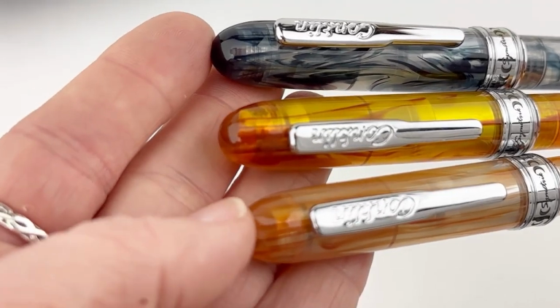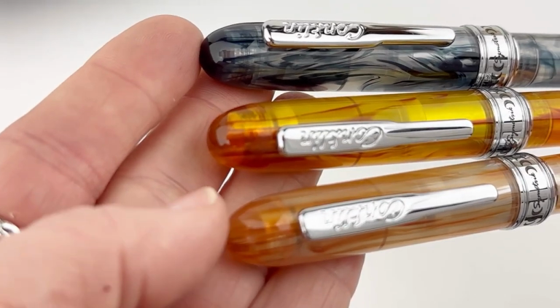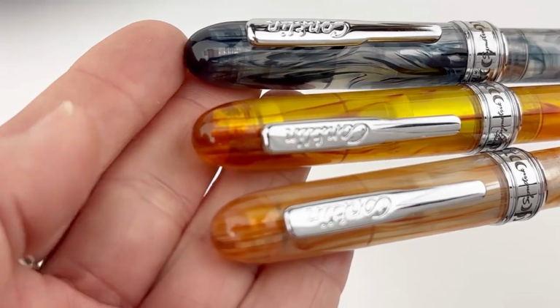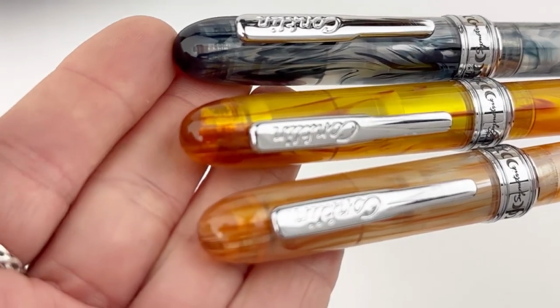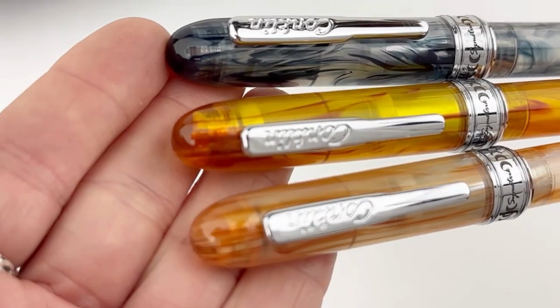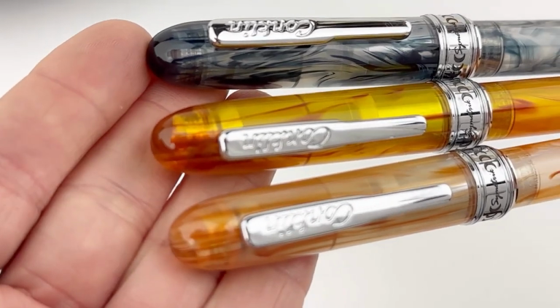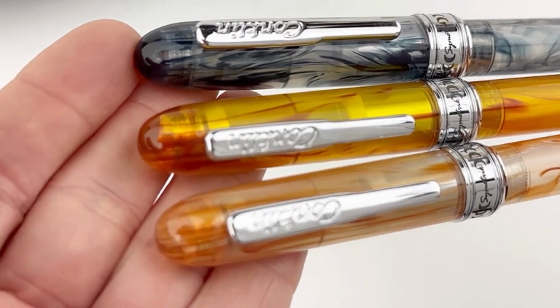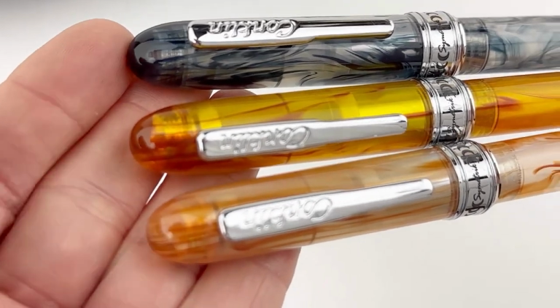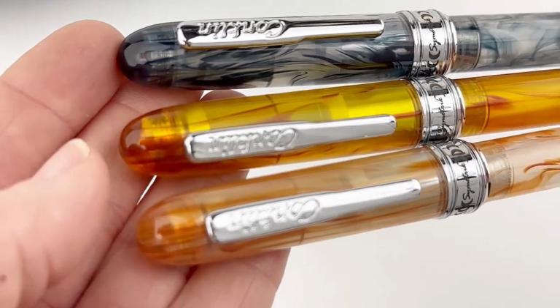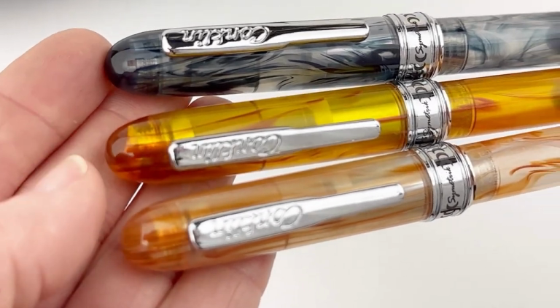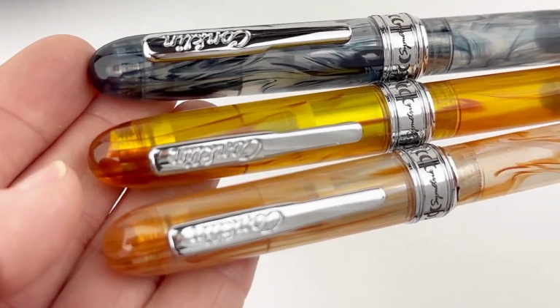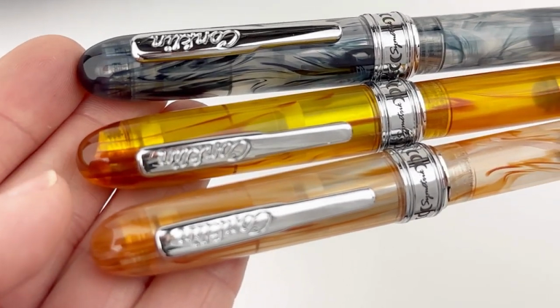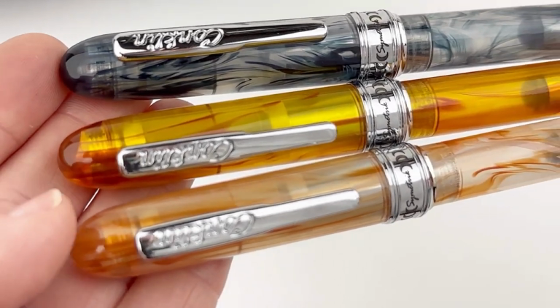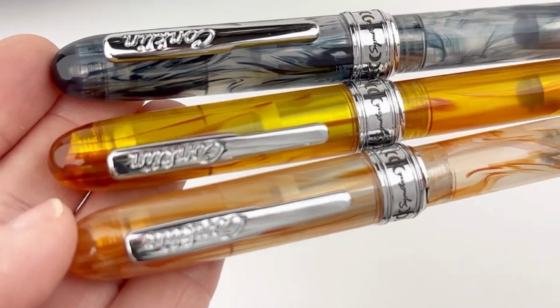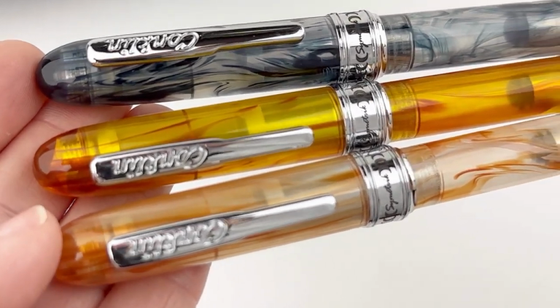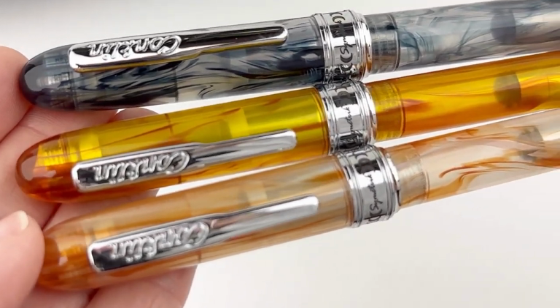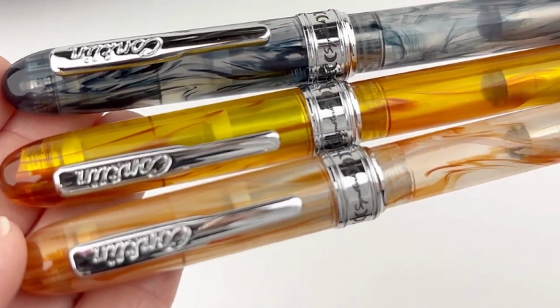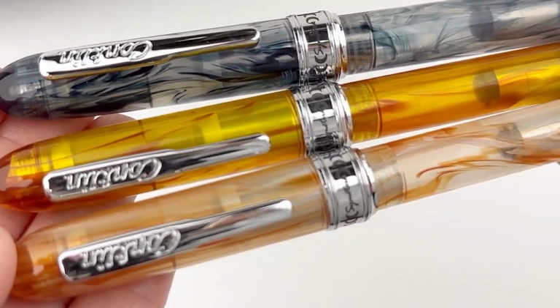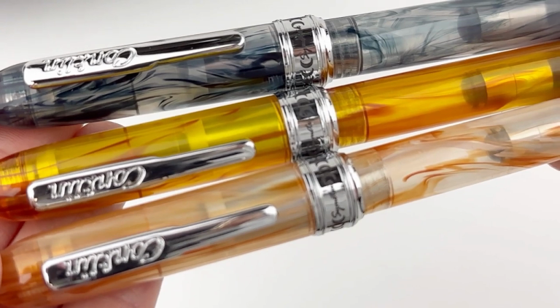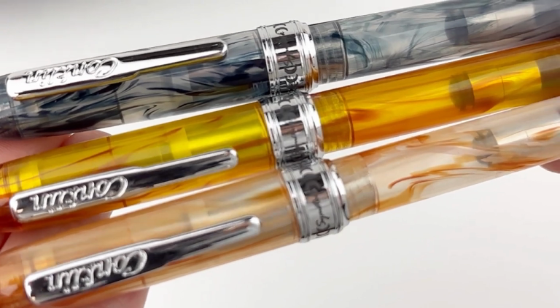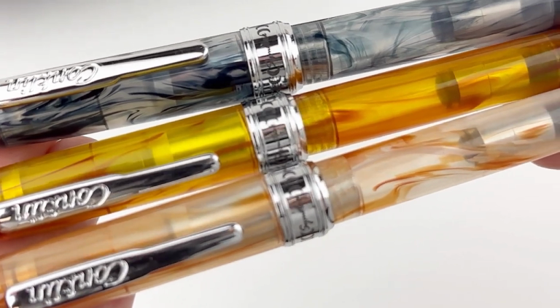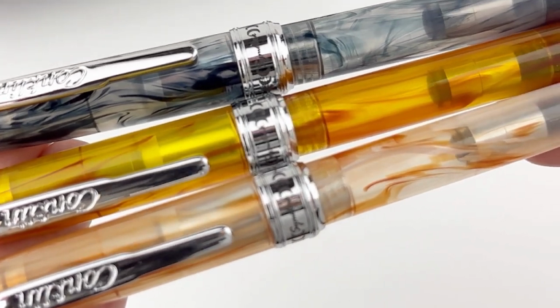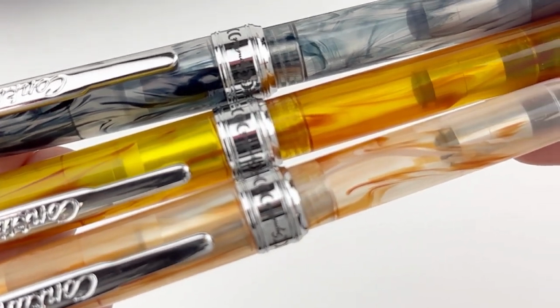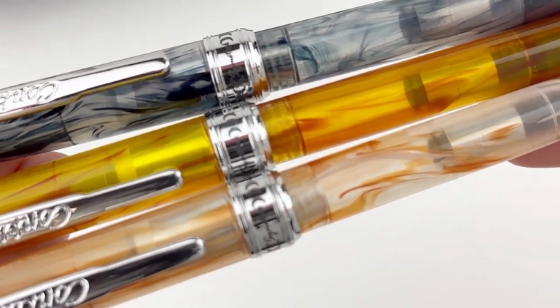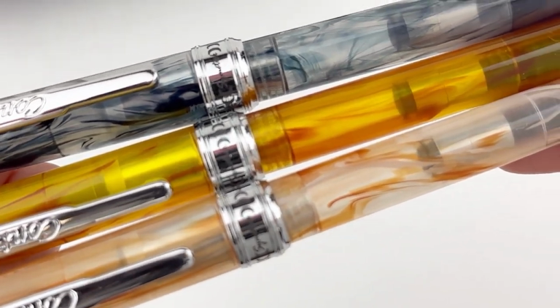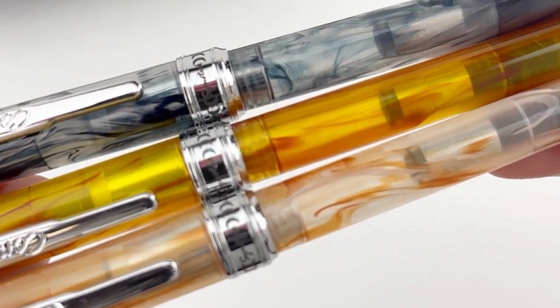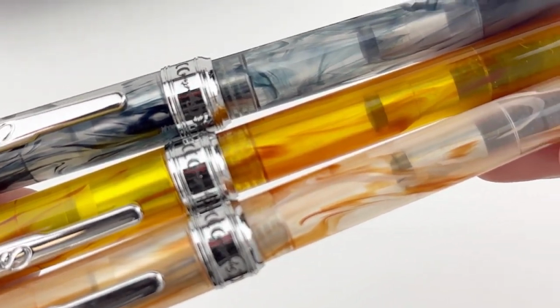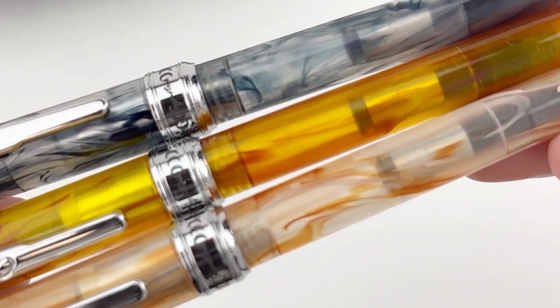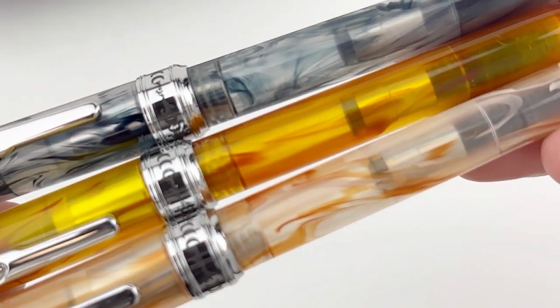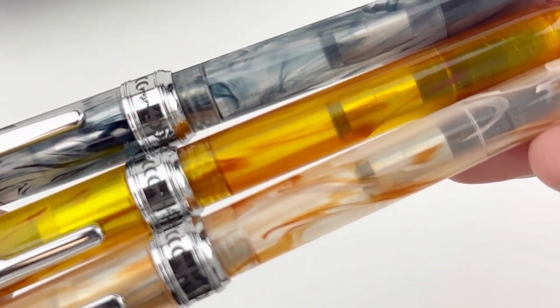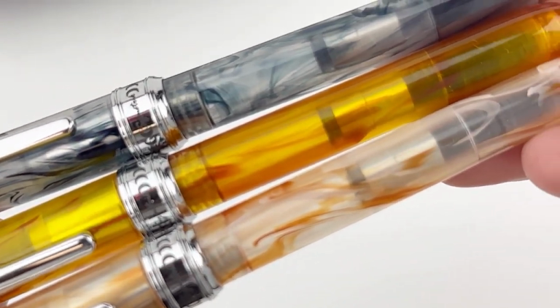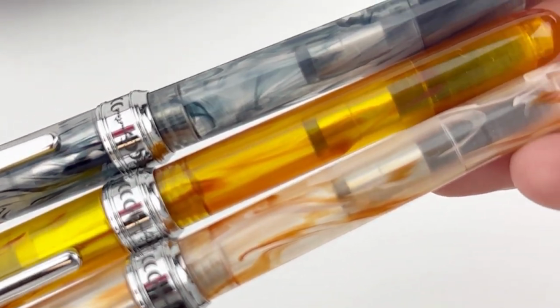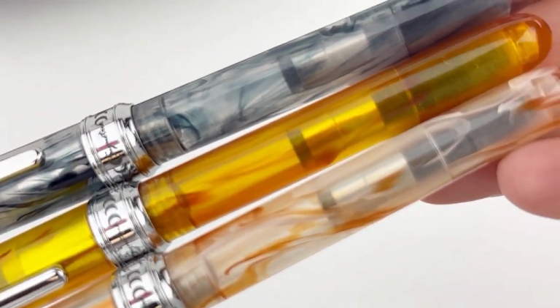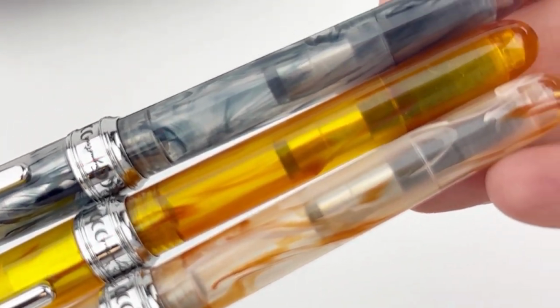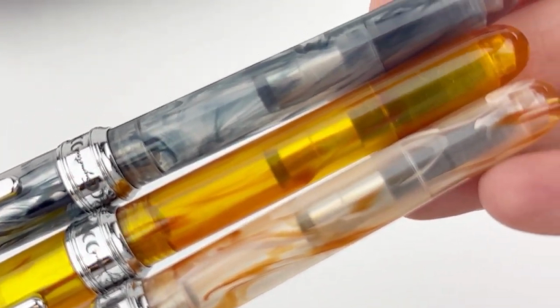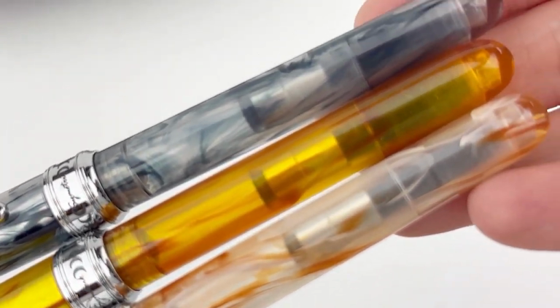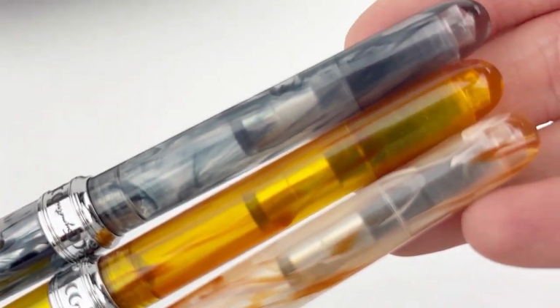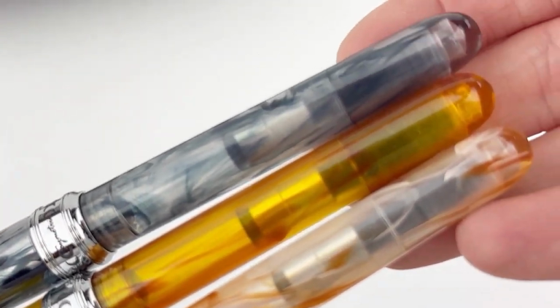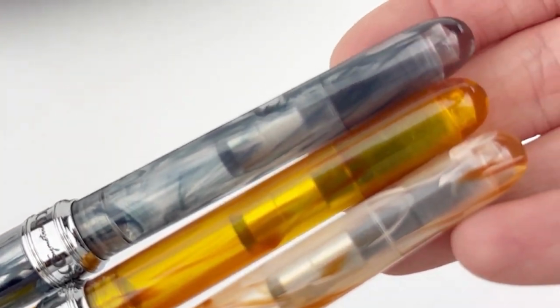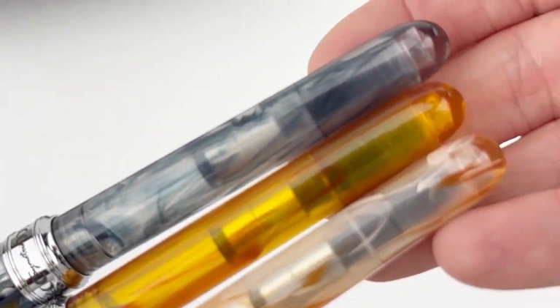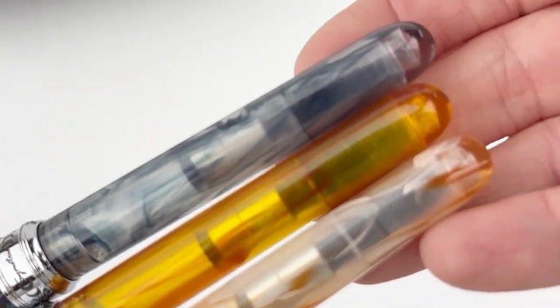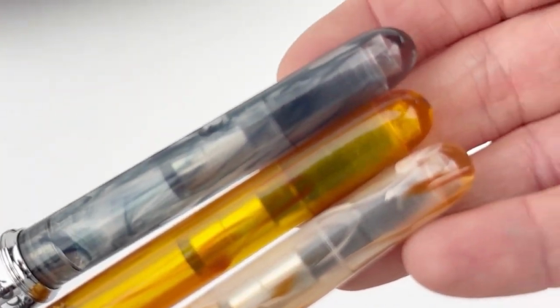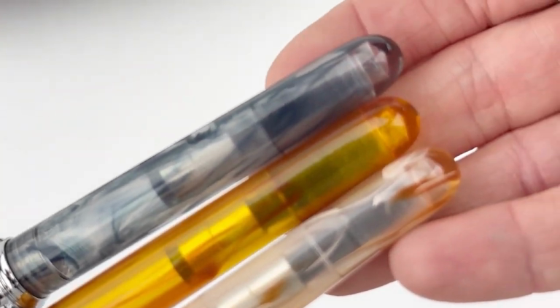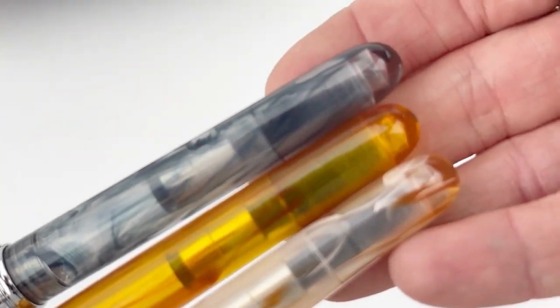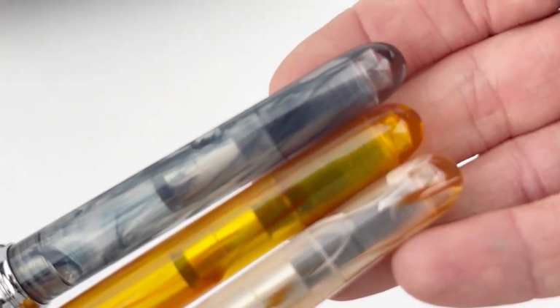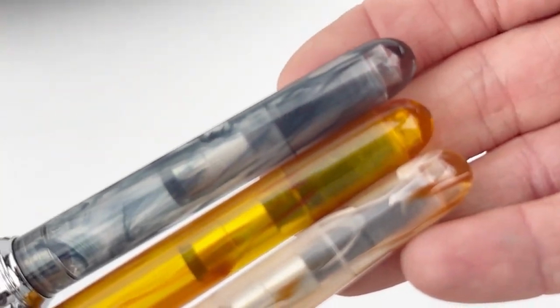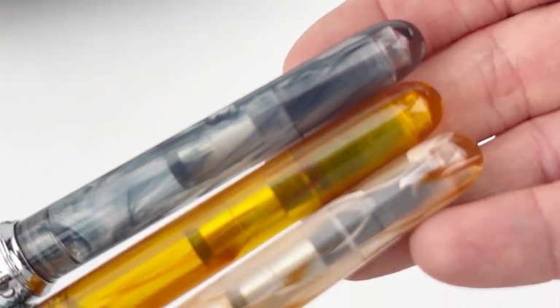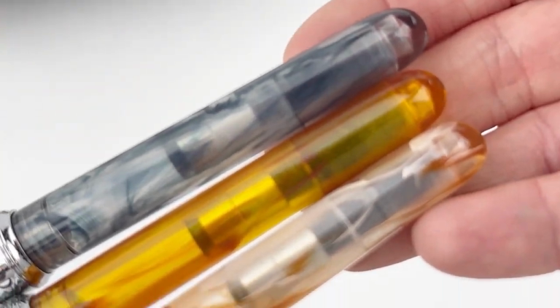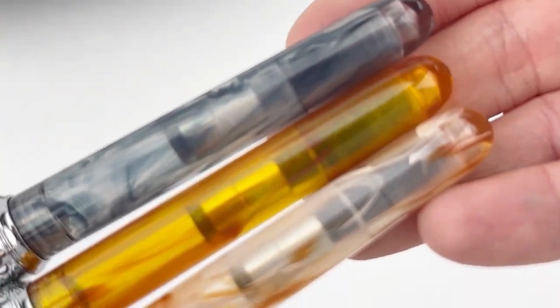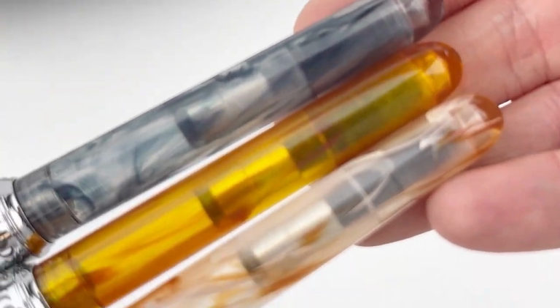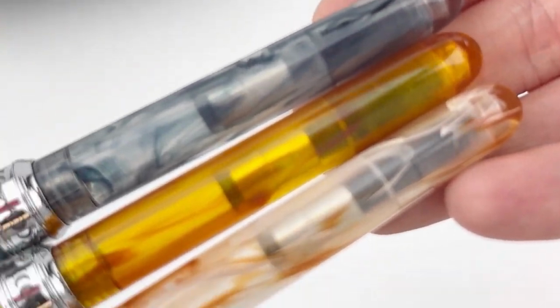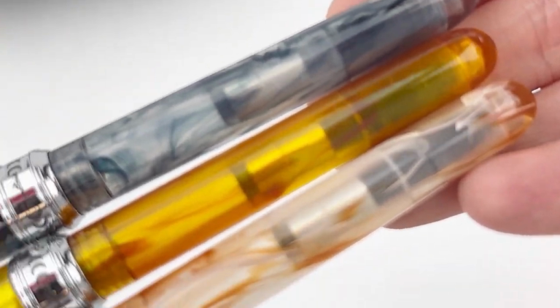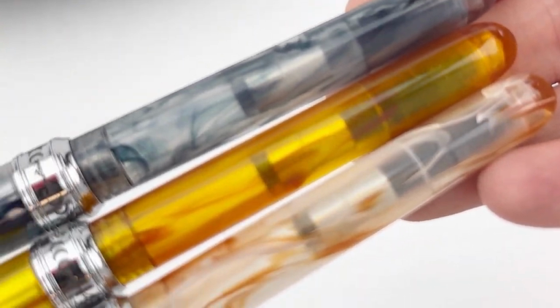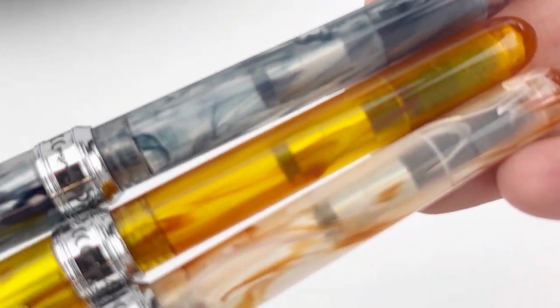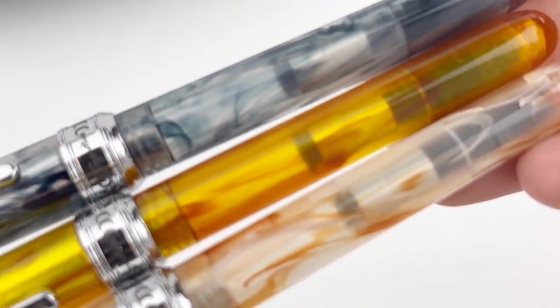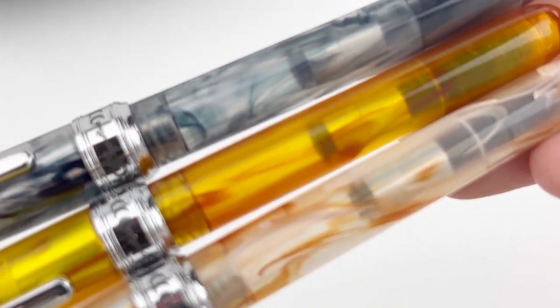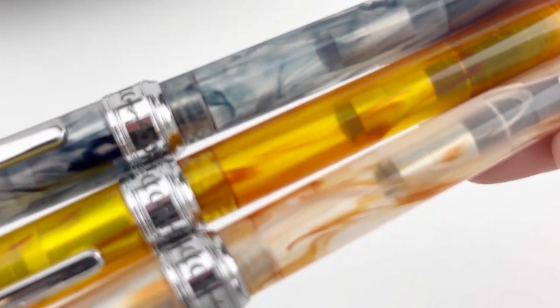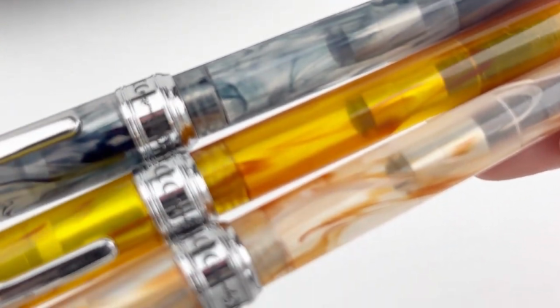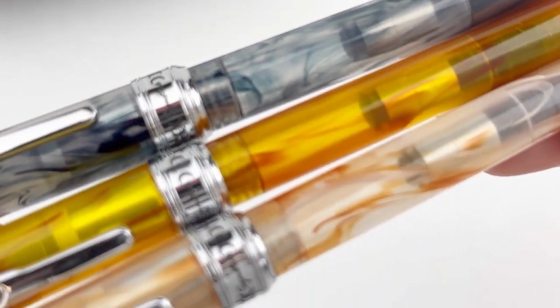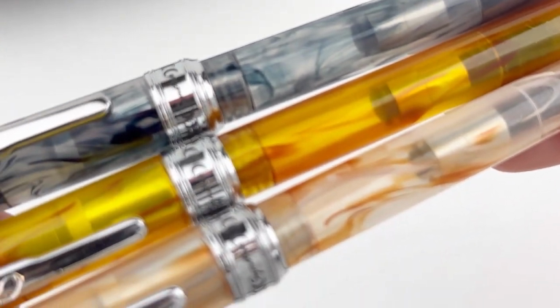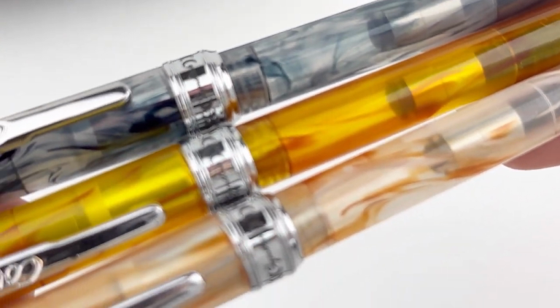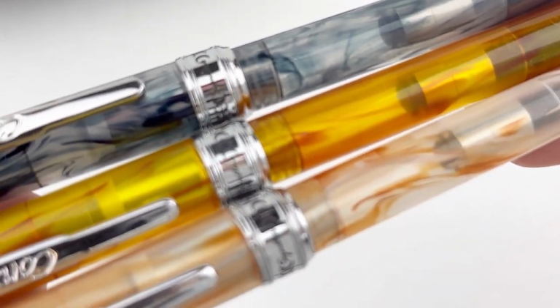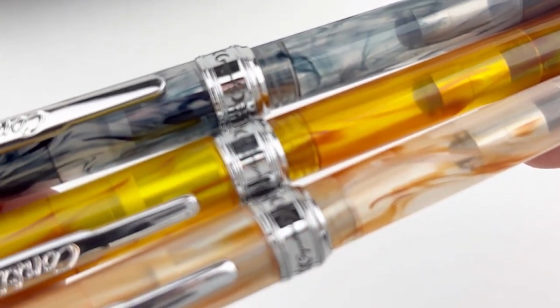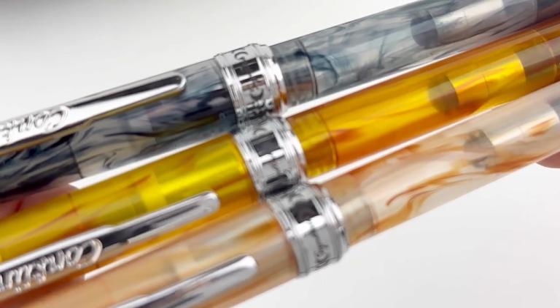This Conklin Symmetric has a really comfortable shape for writing and it's kind of a lighter weight pen.